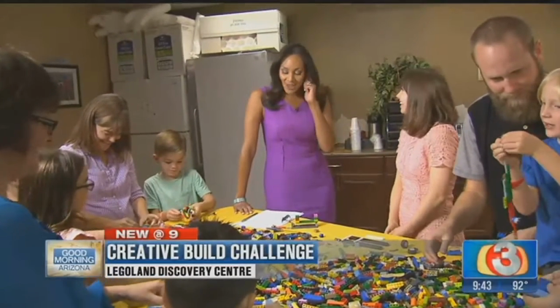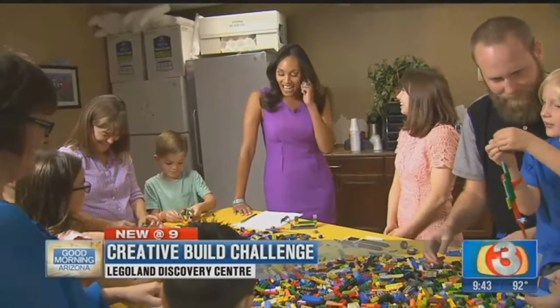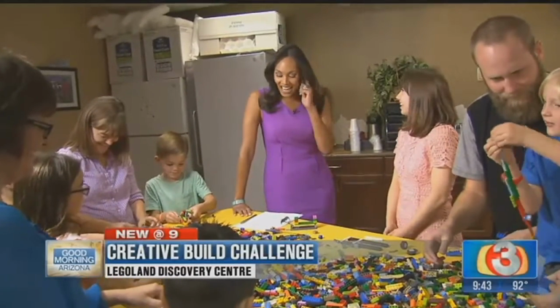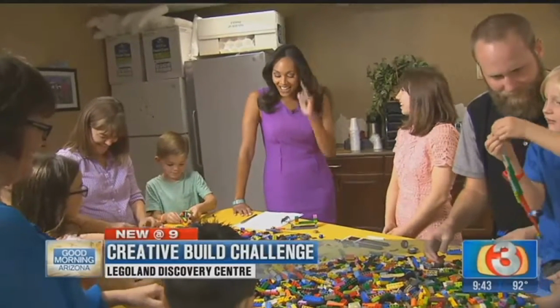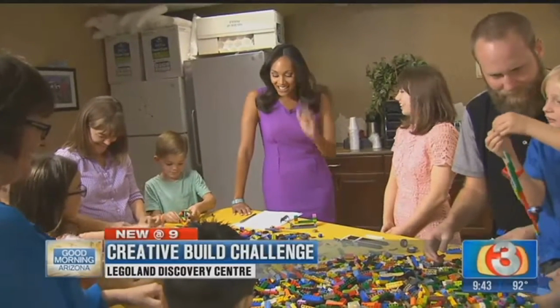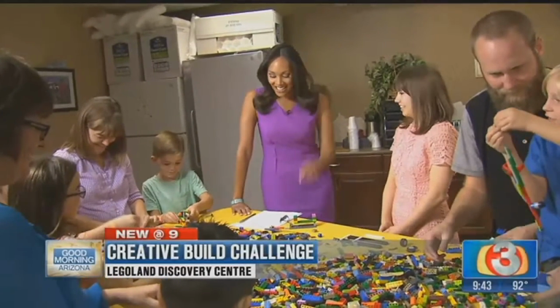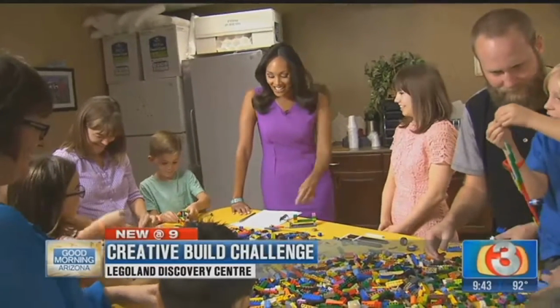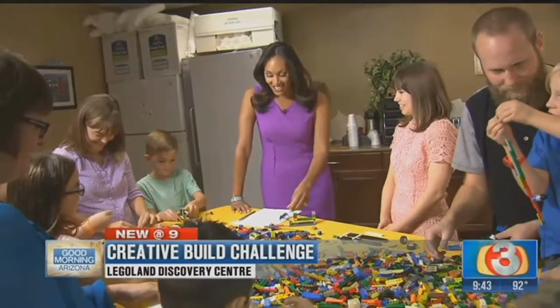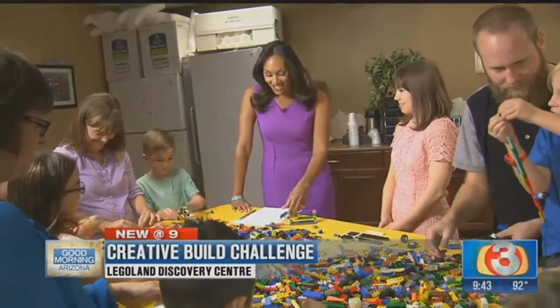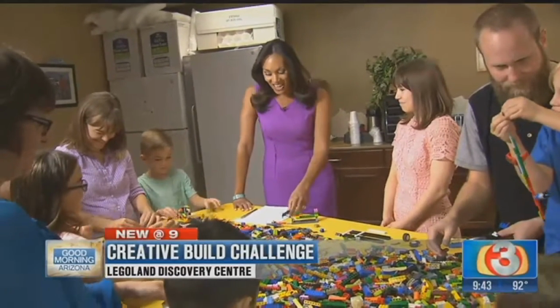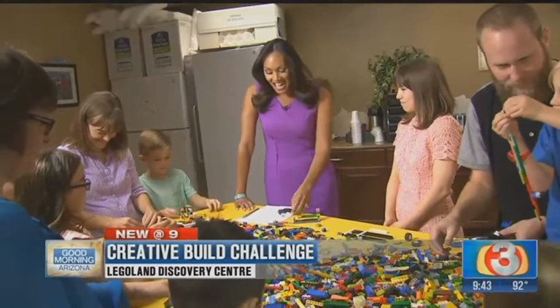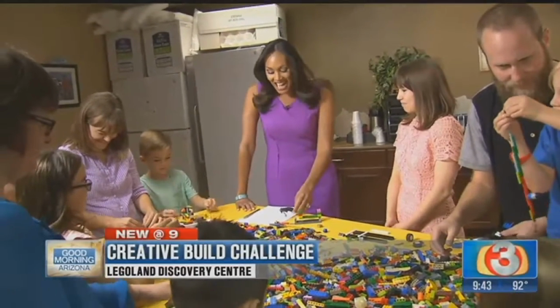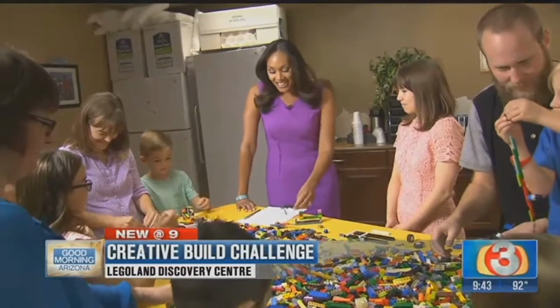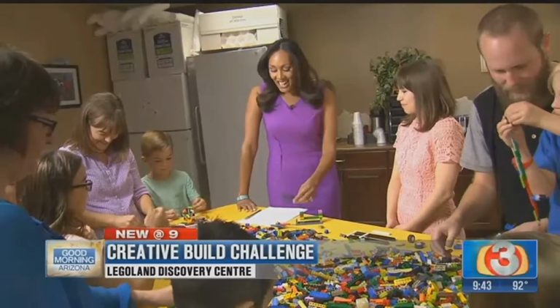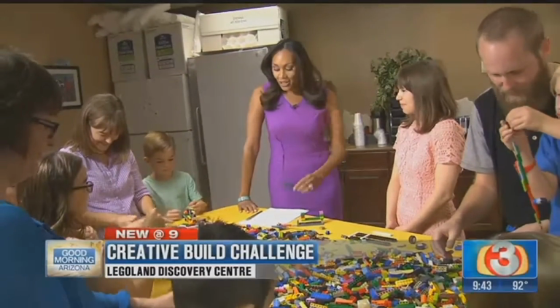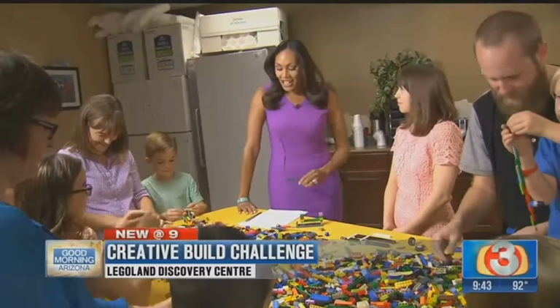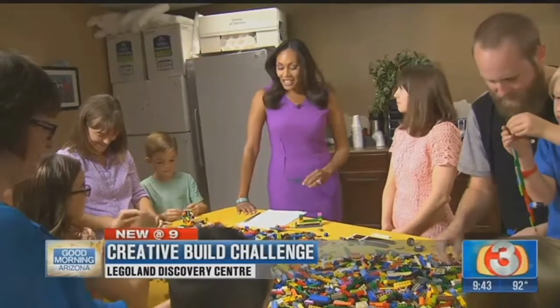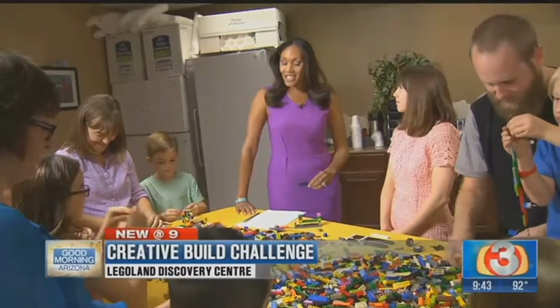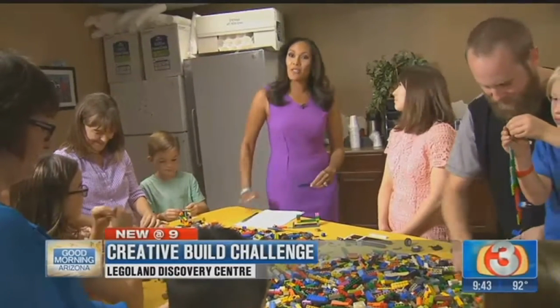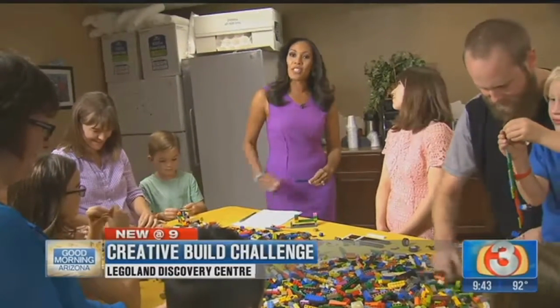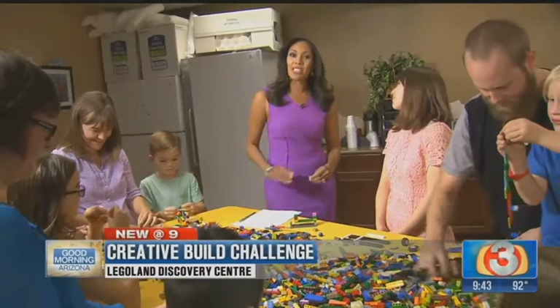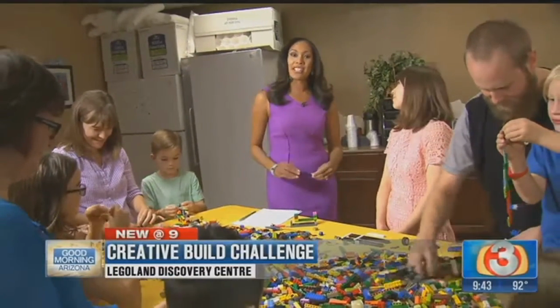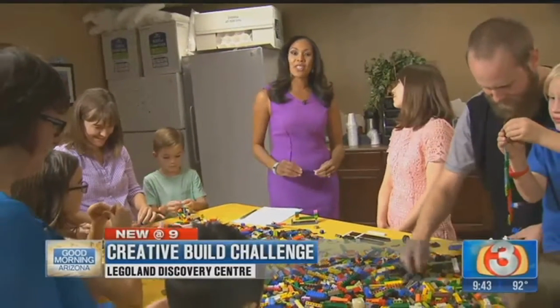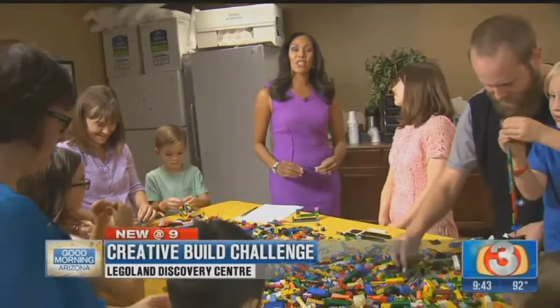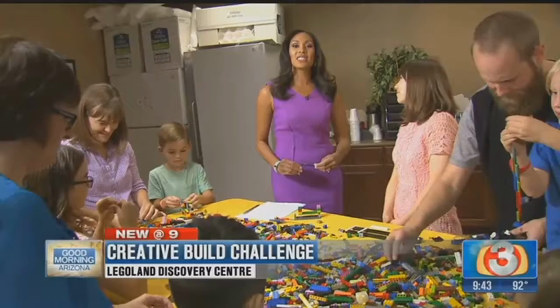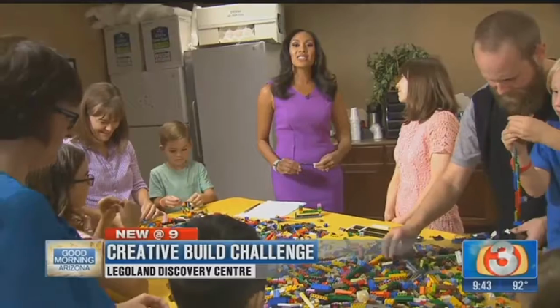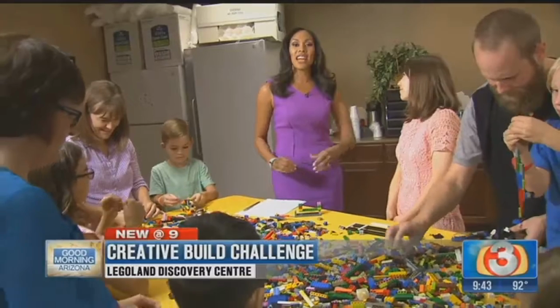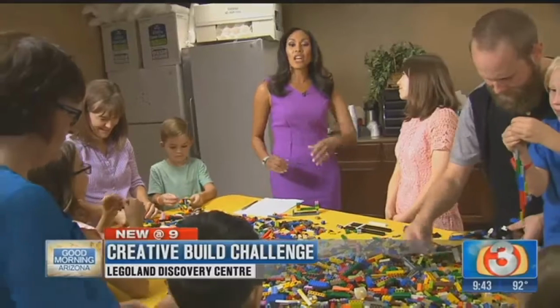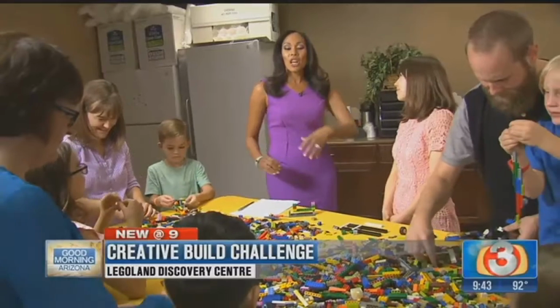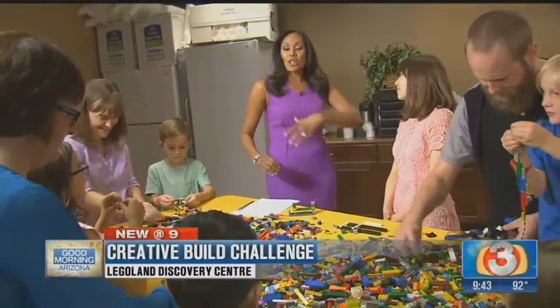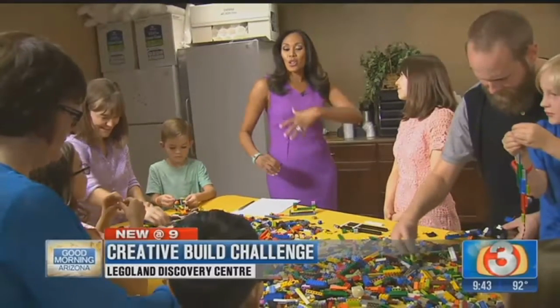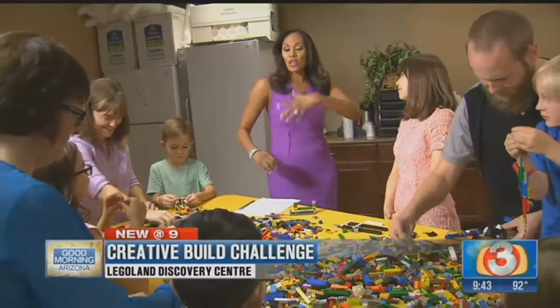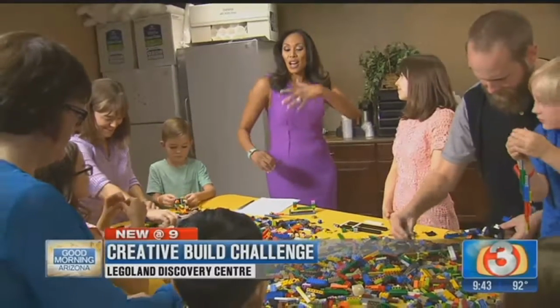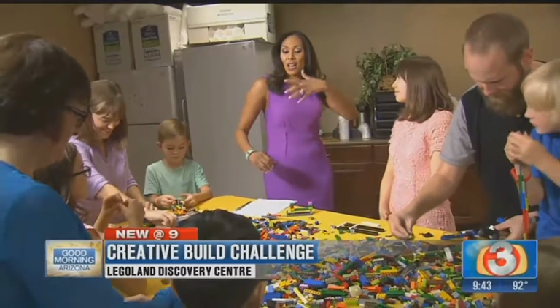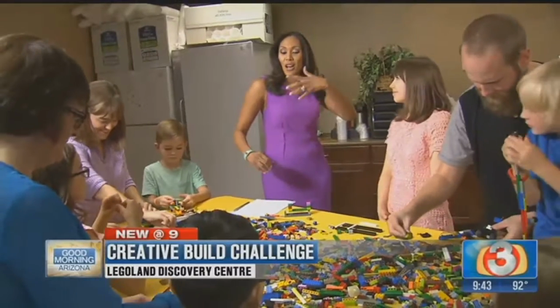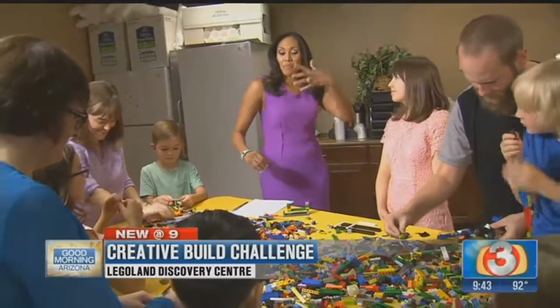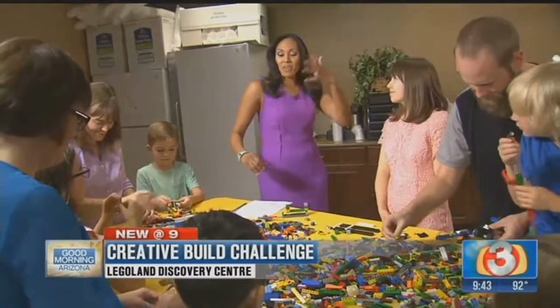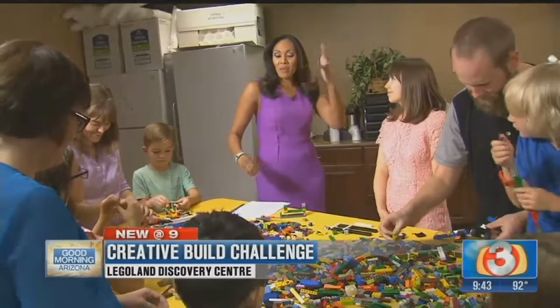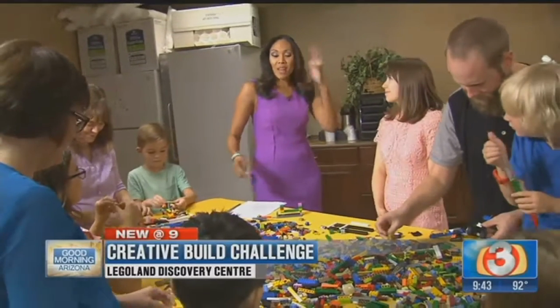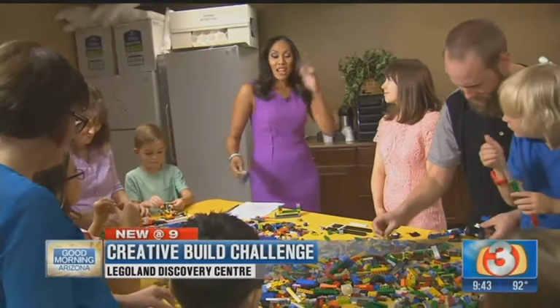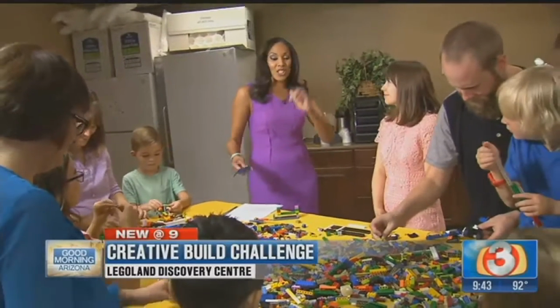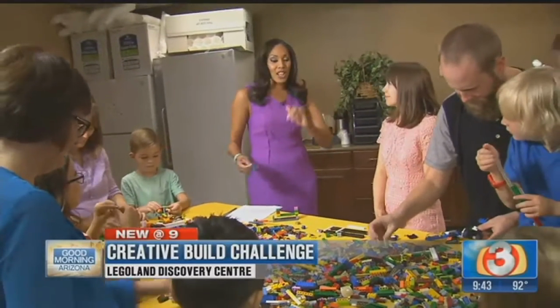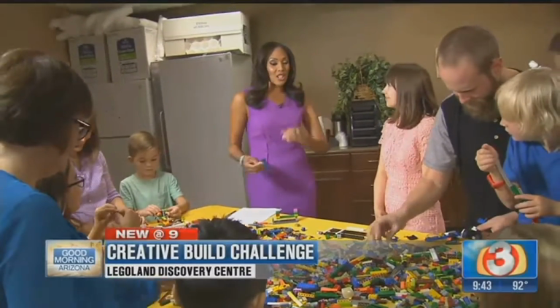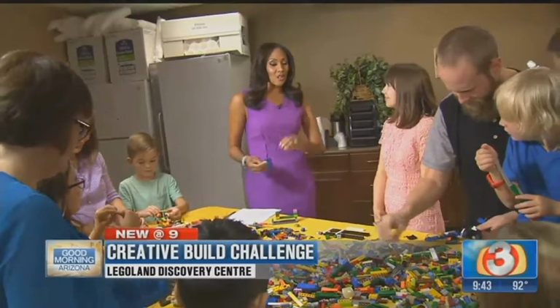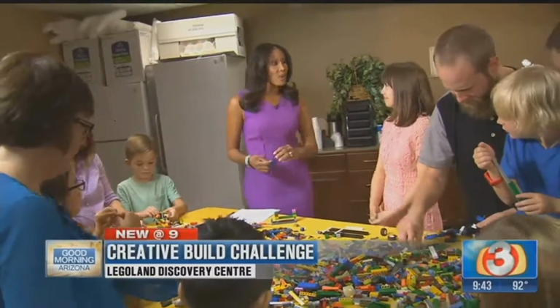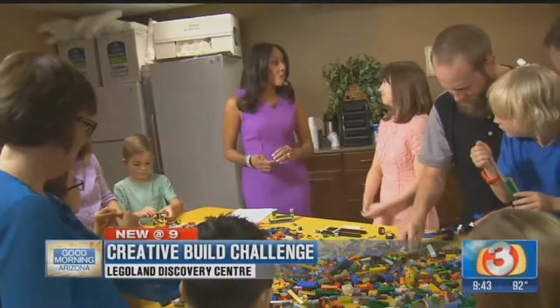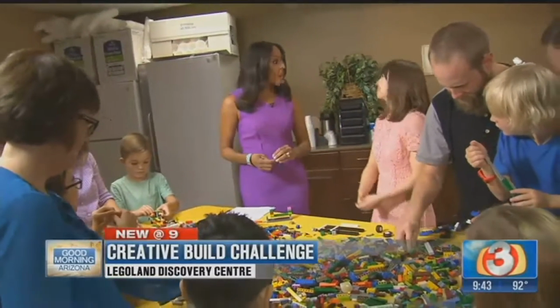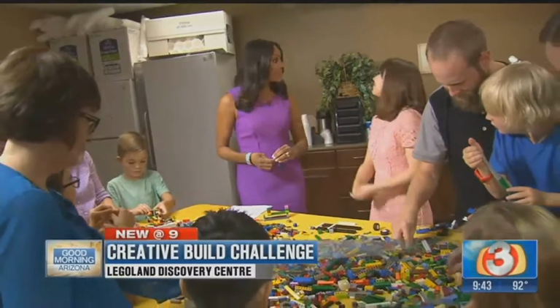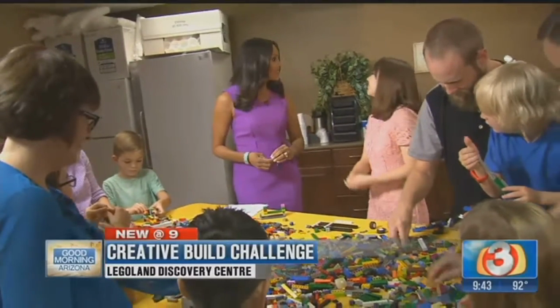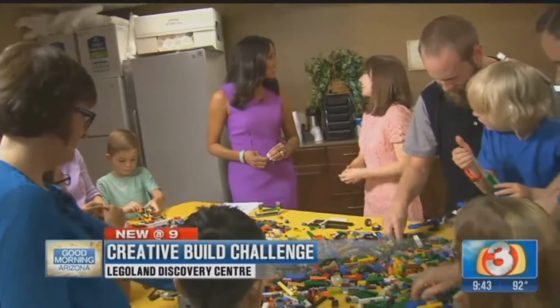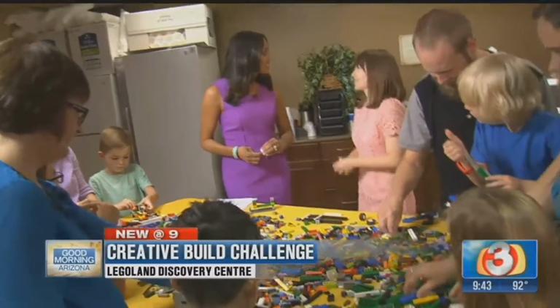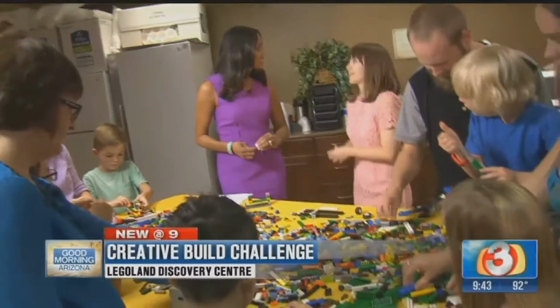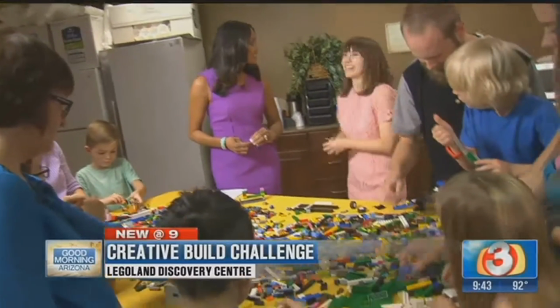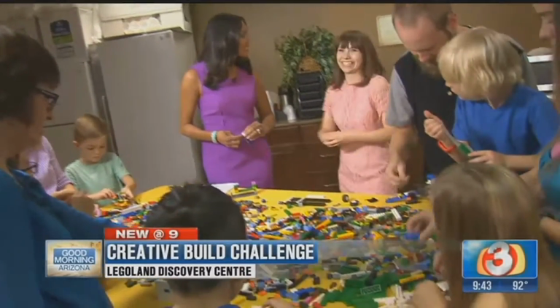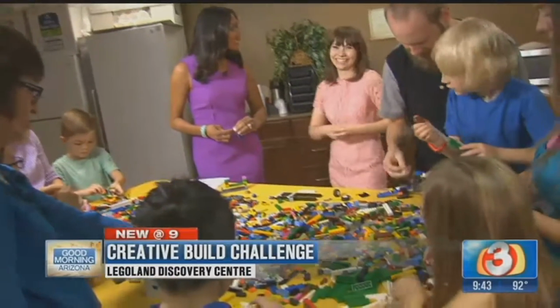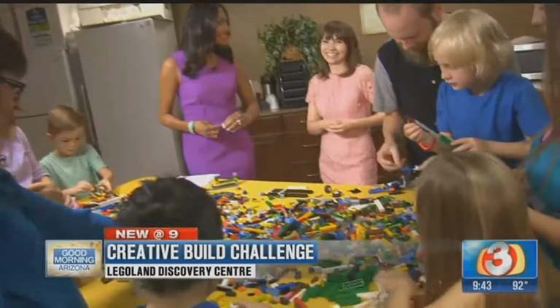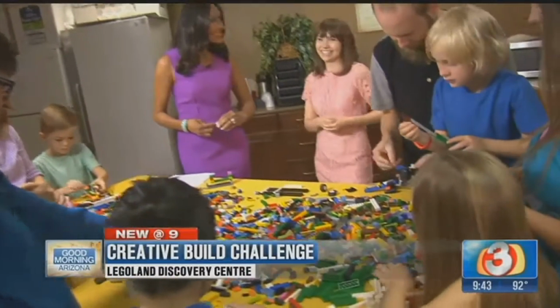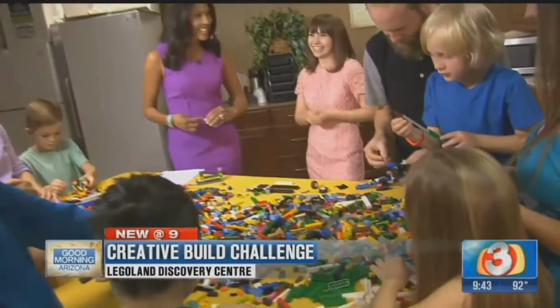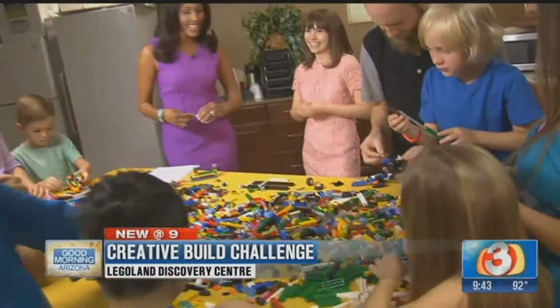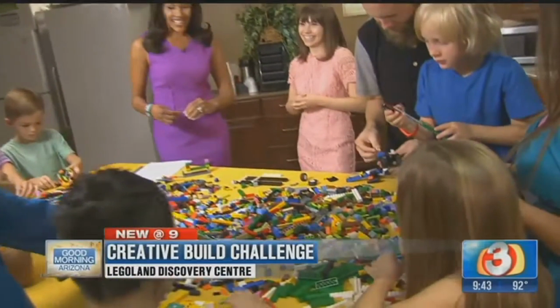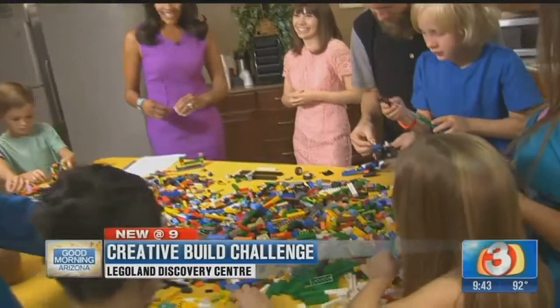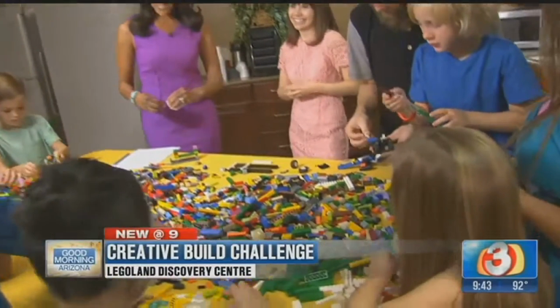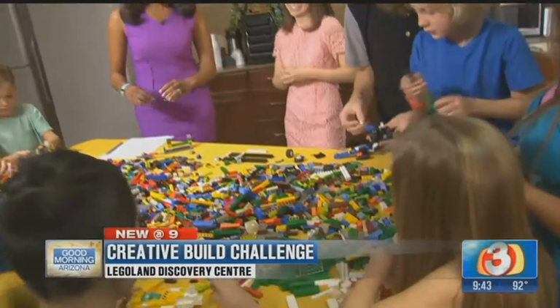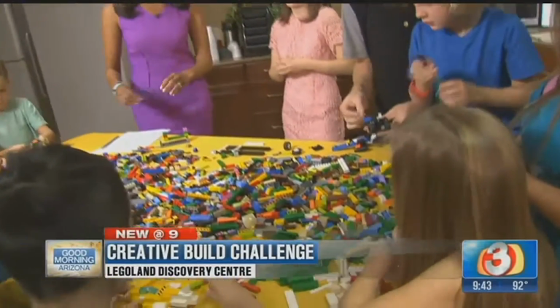So you want to head on down to Legoland Discovery Center and let your imagination run wild. That's right. Thank you.